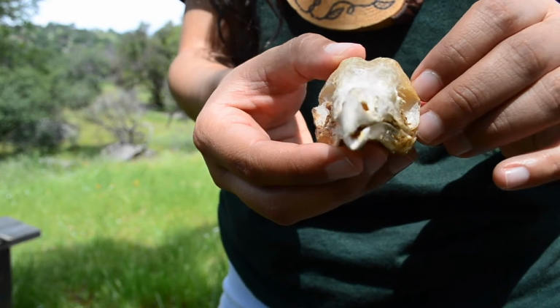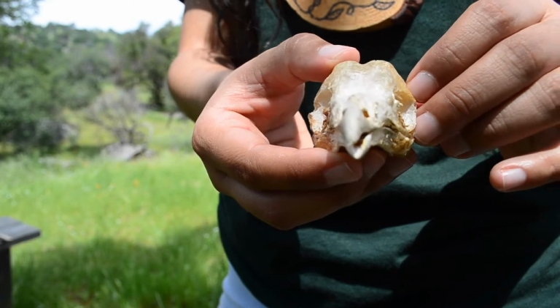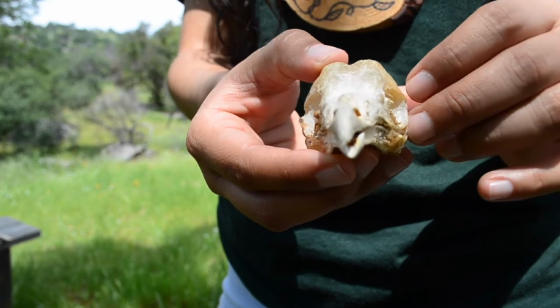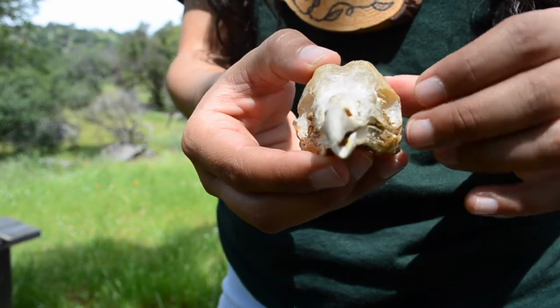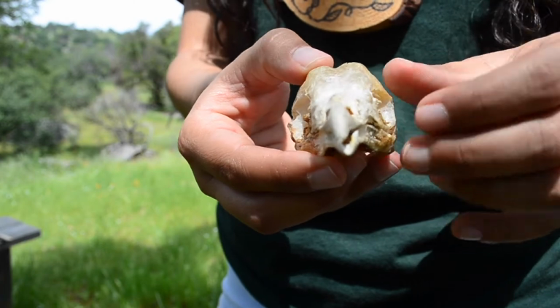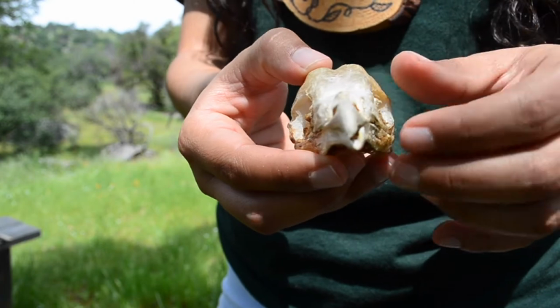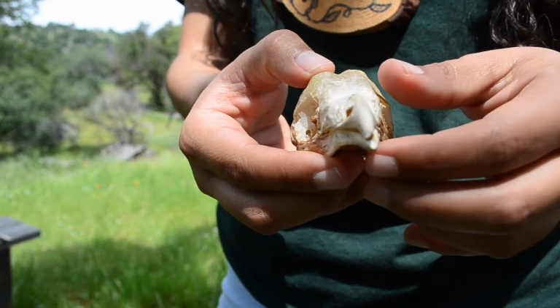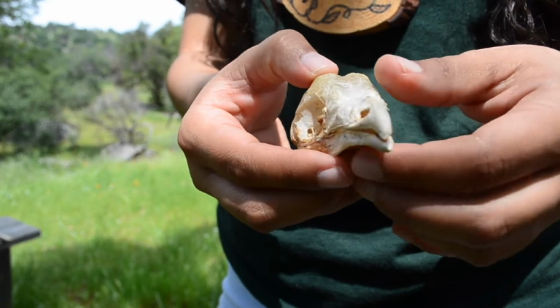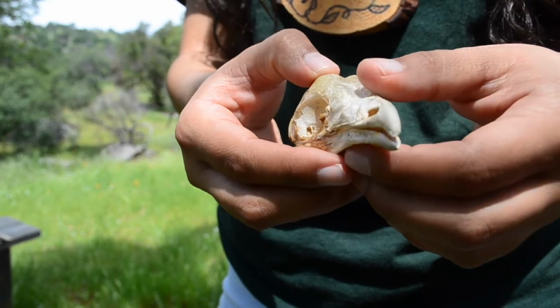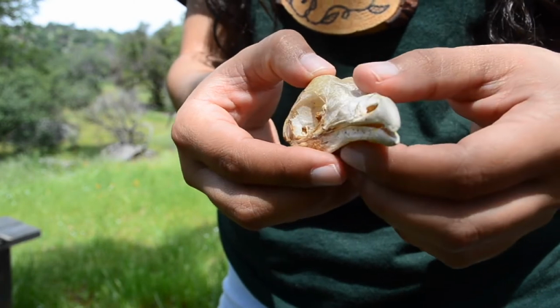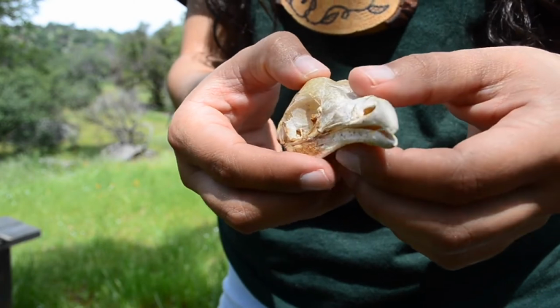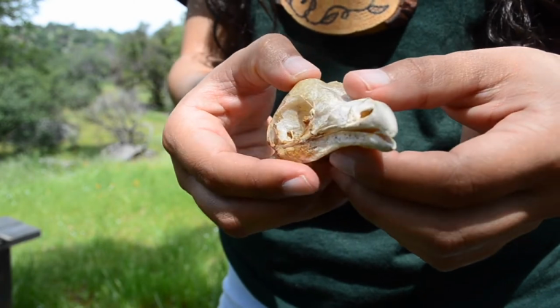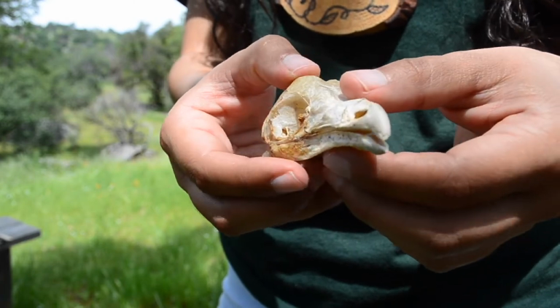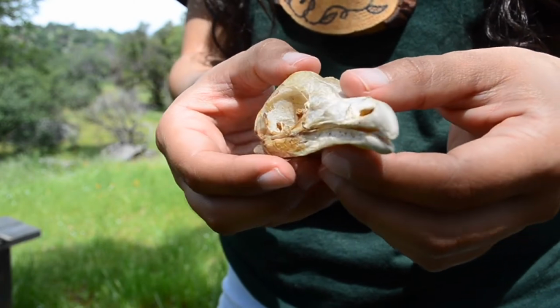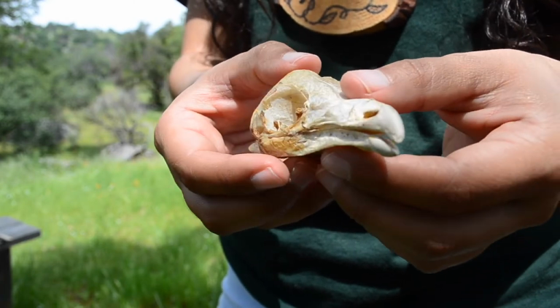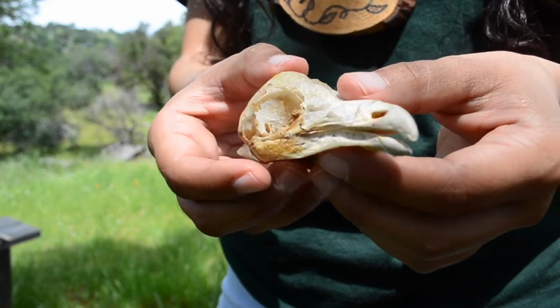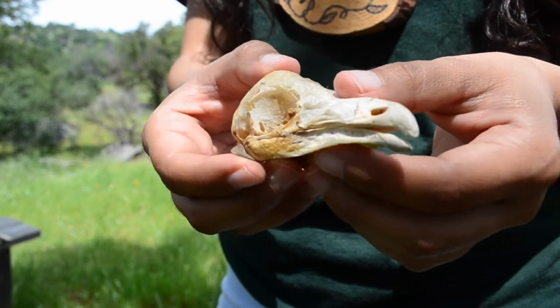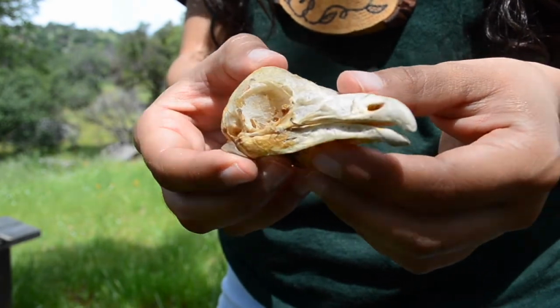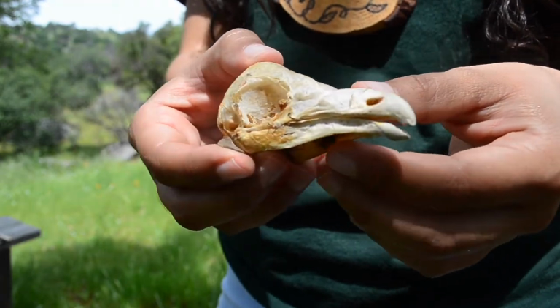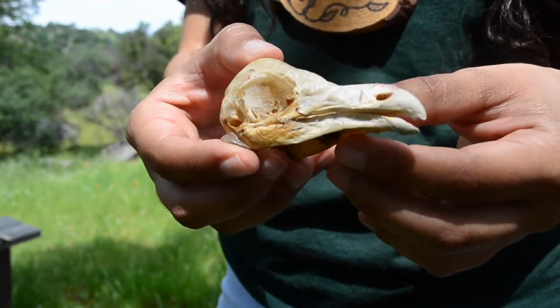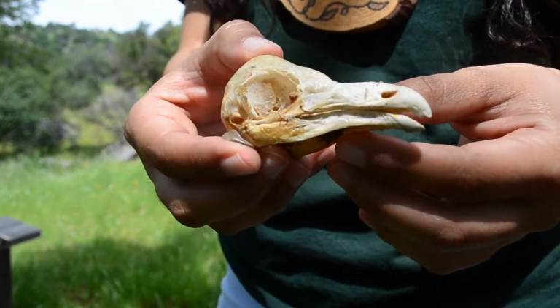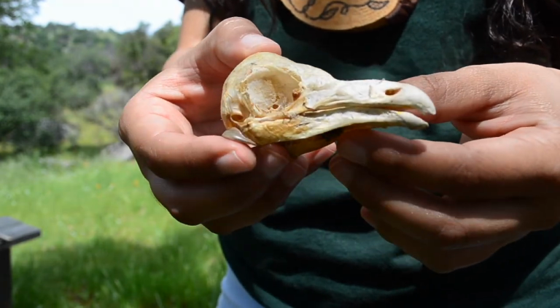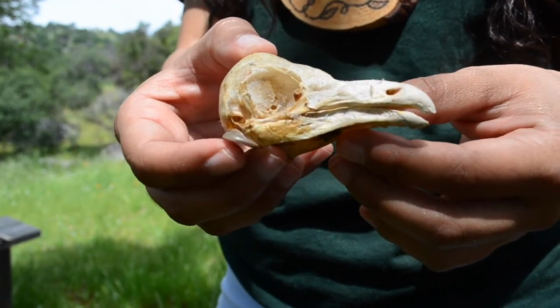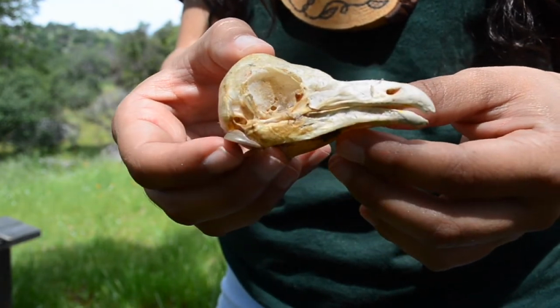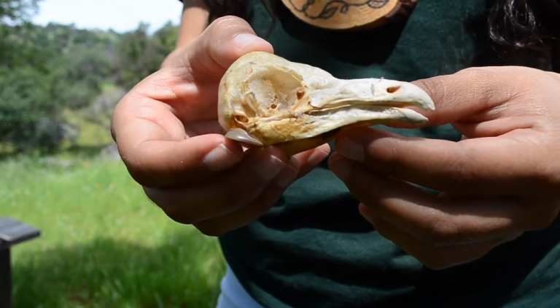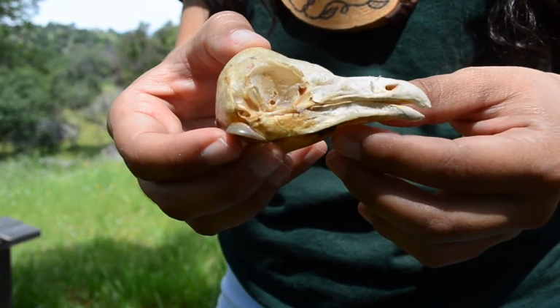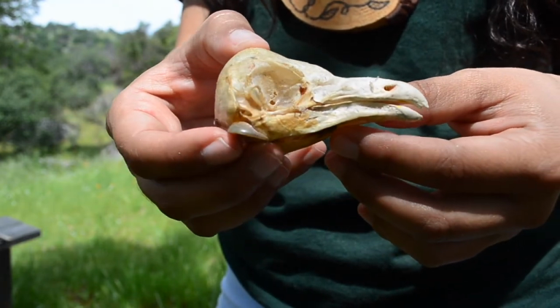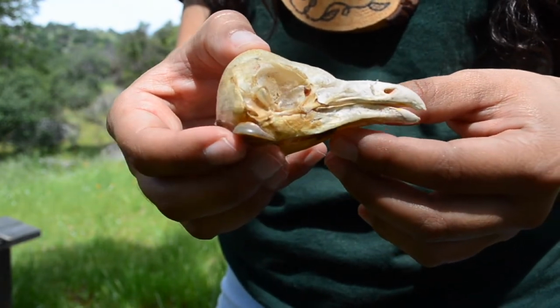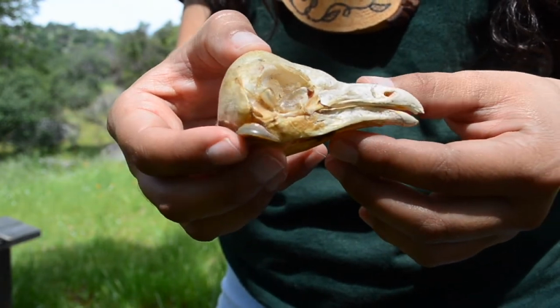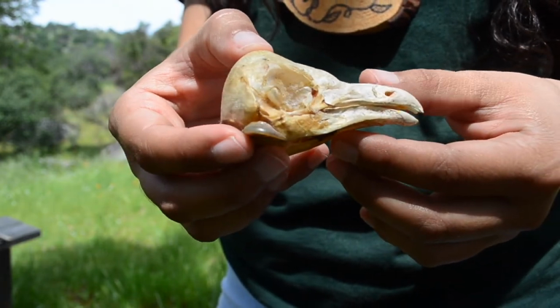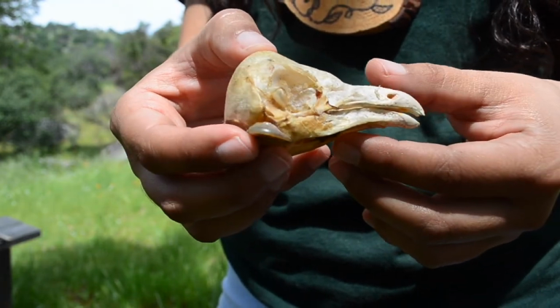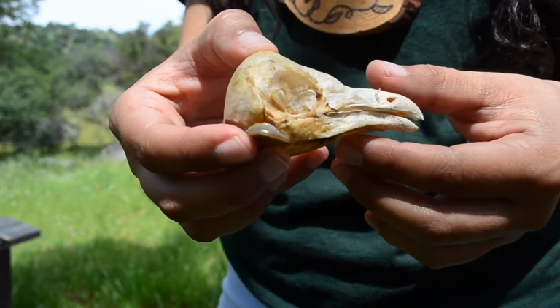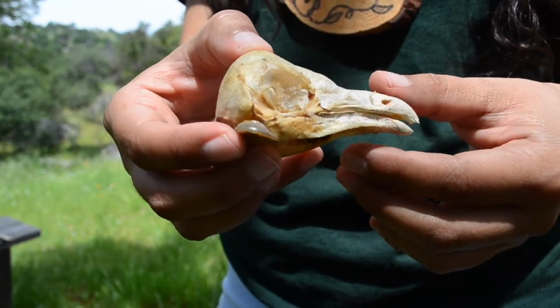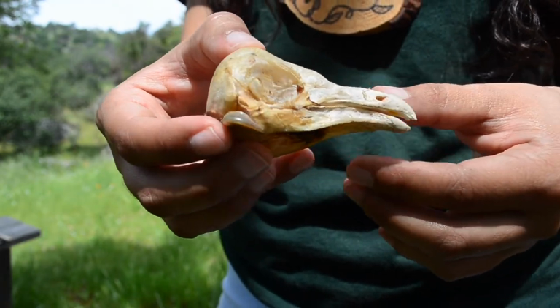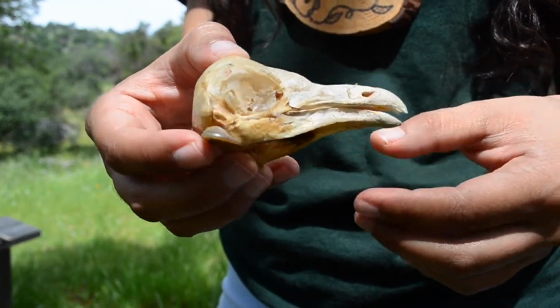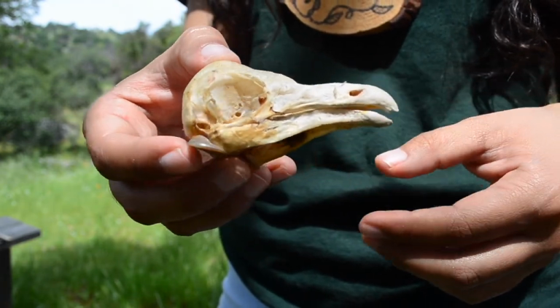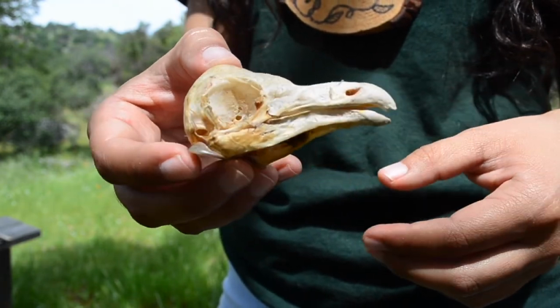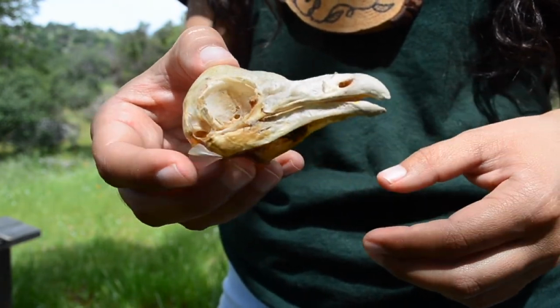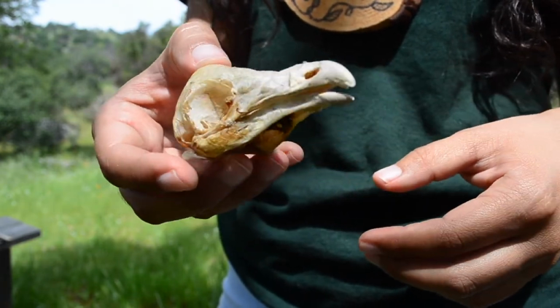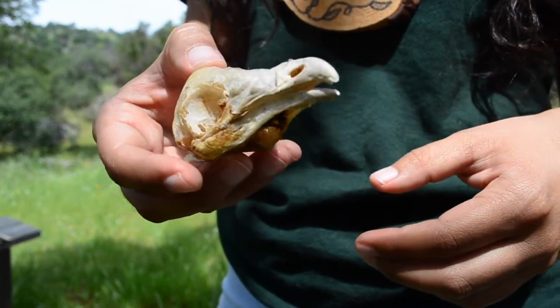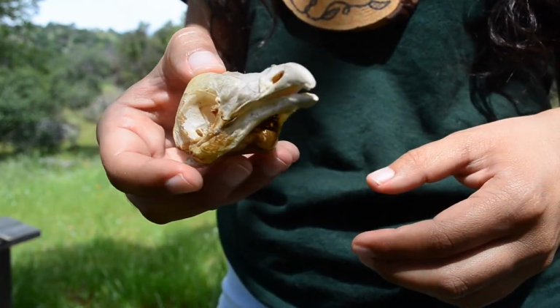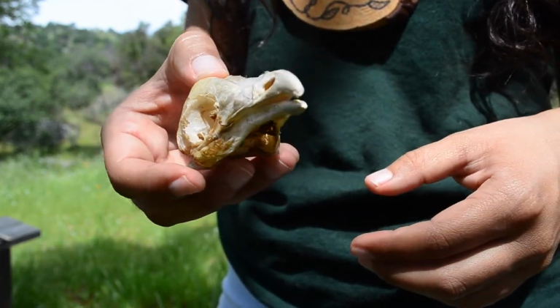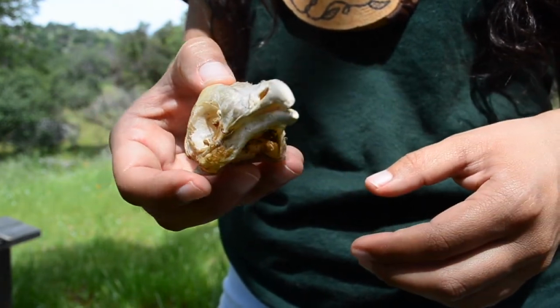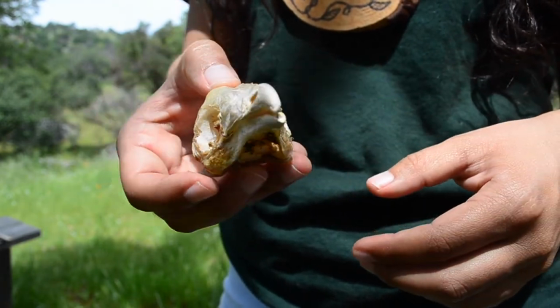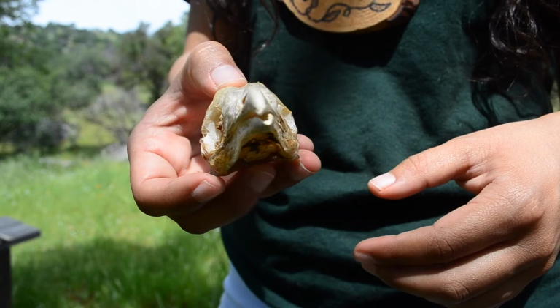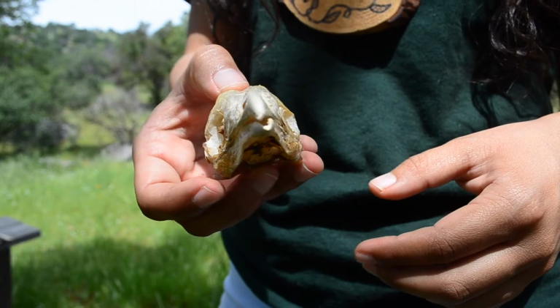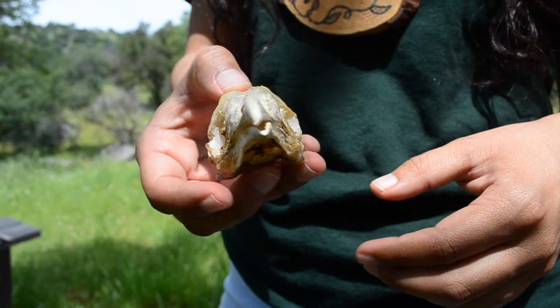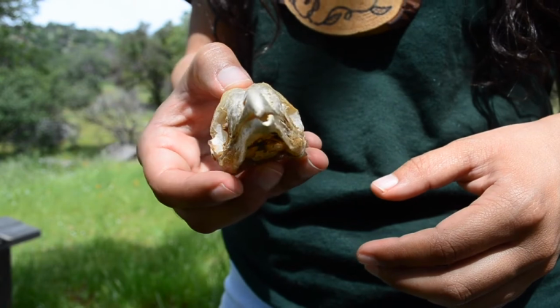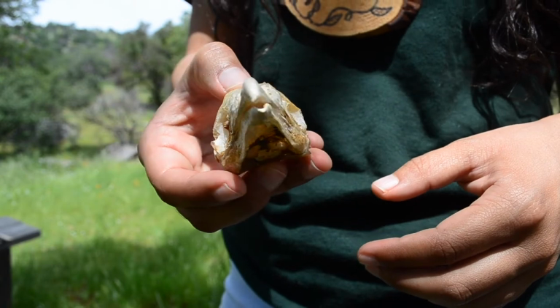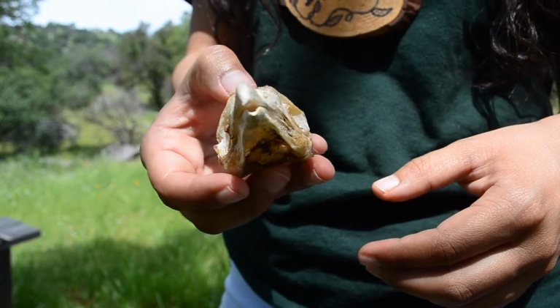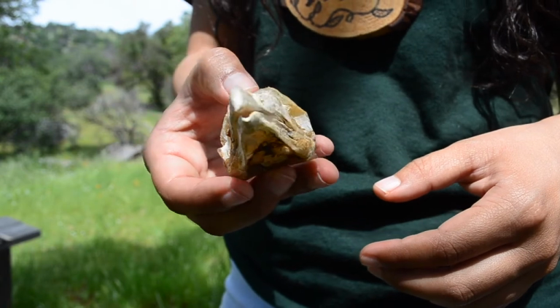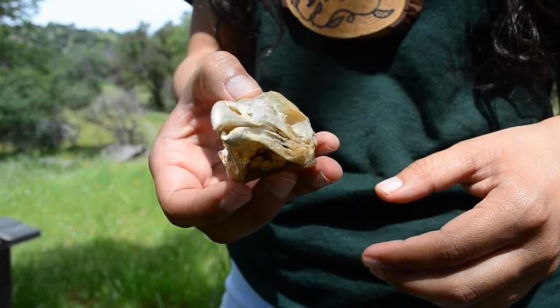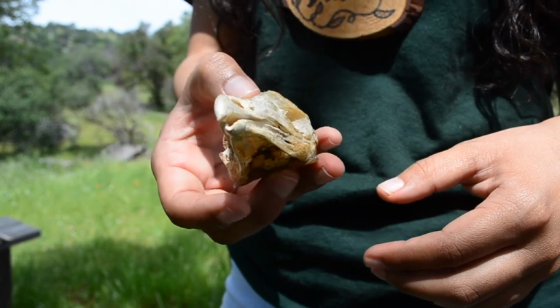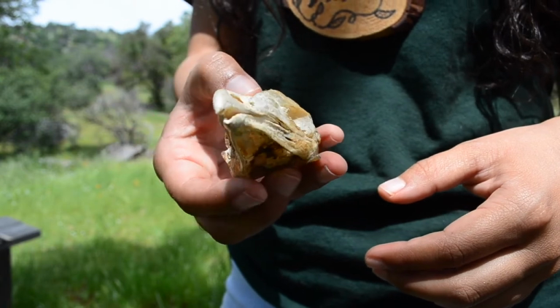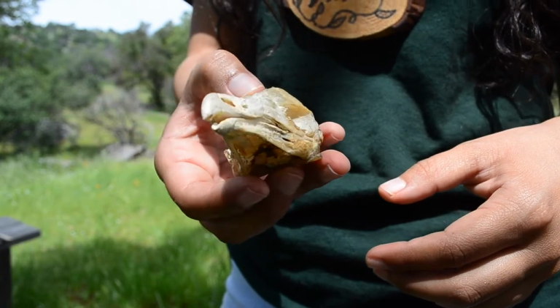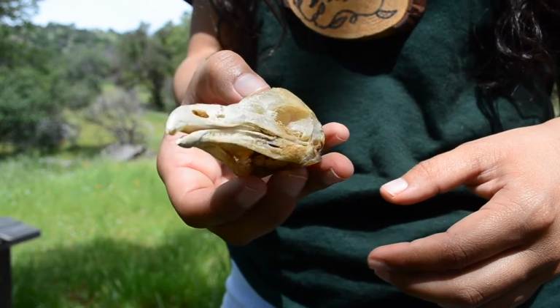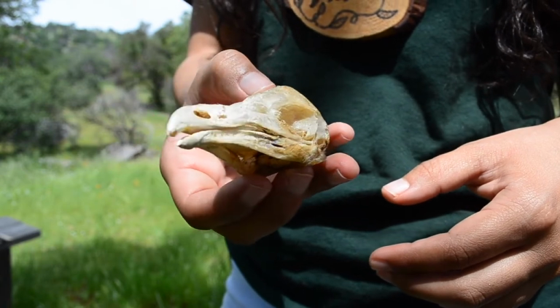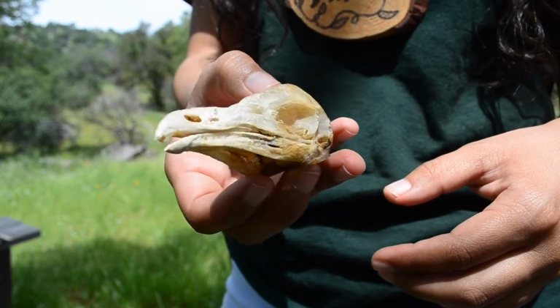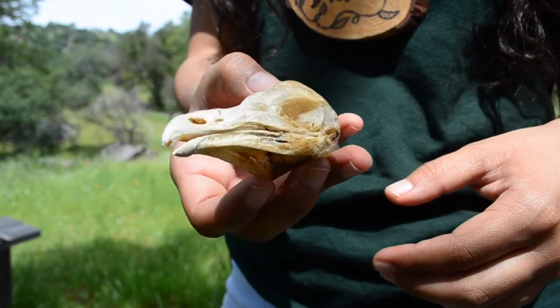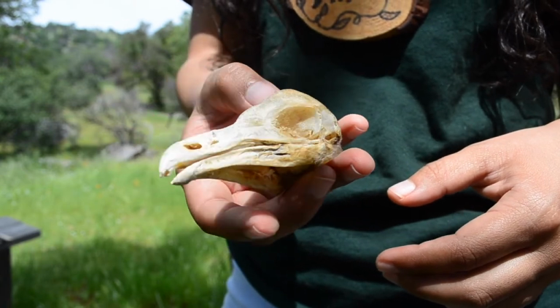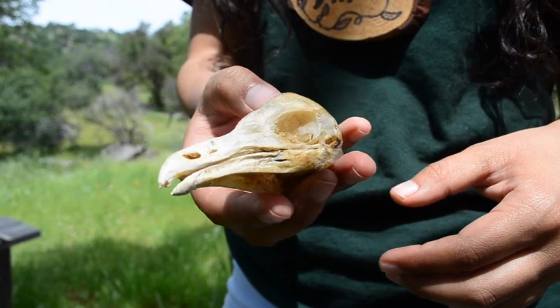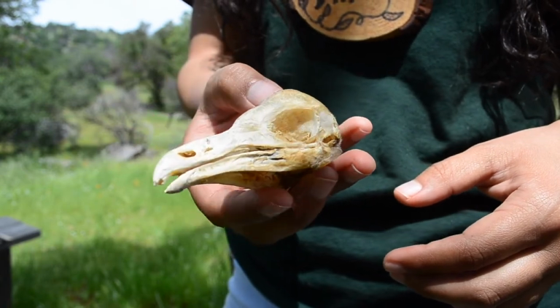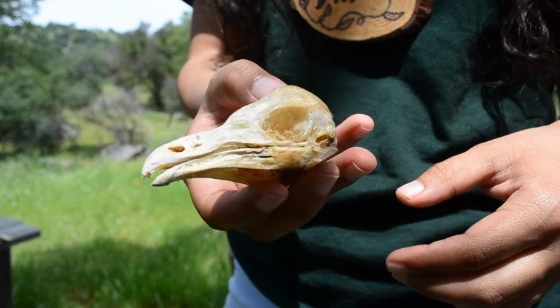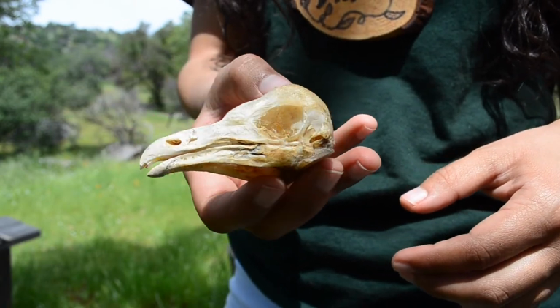This turkey's long, curved beak allows it to pick through the tall grass in search of insects and seeds.